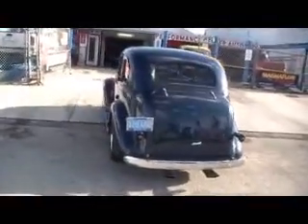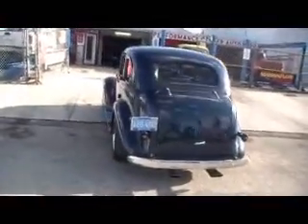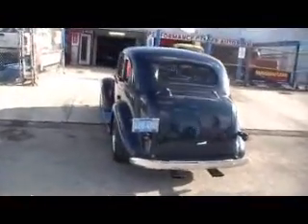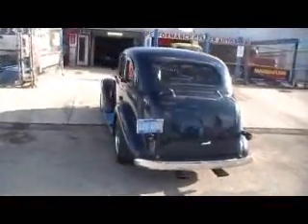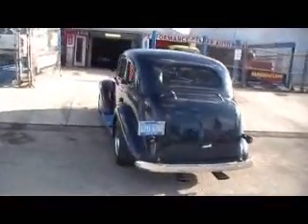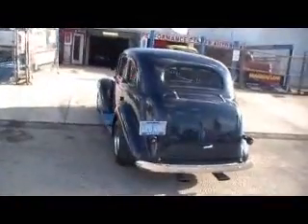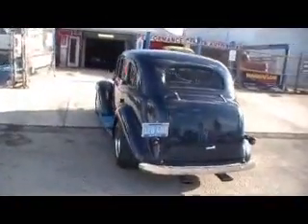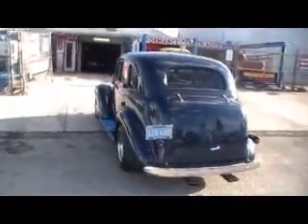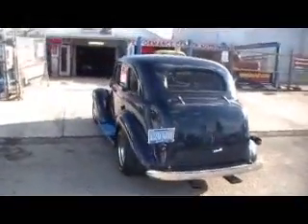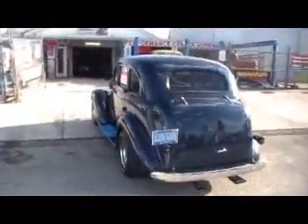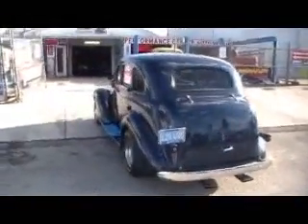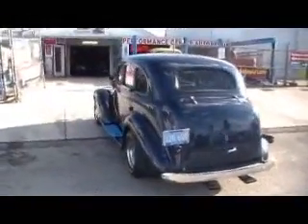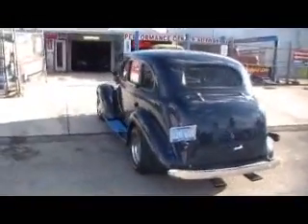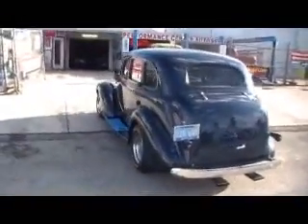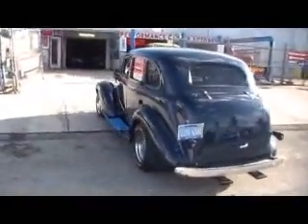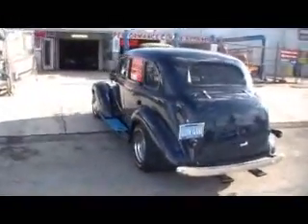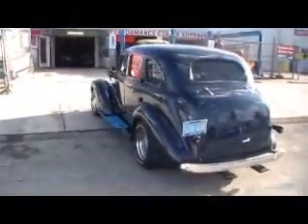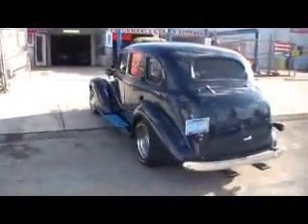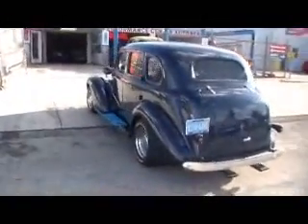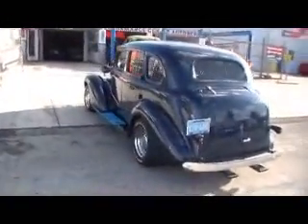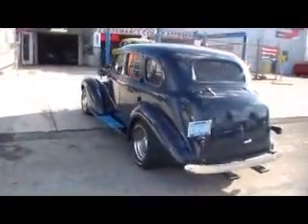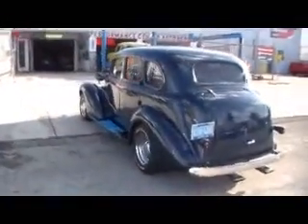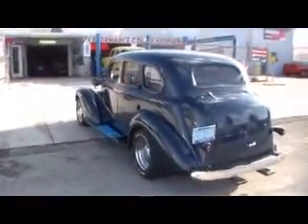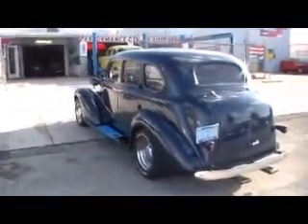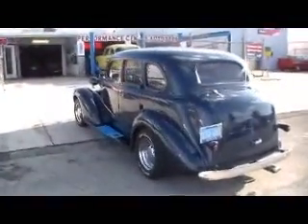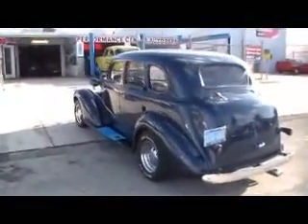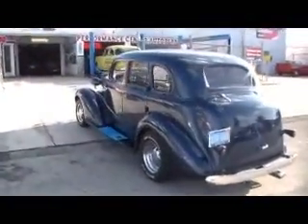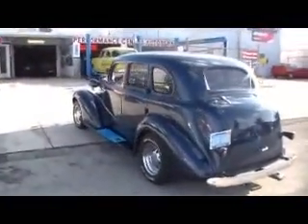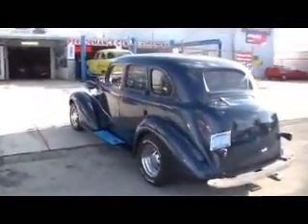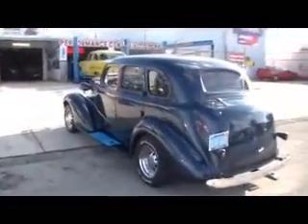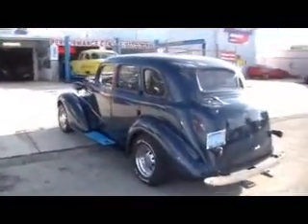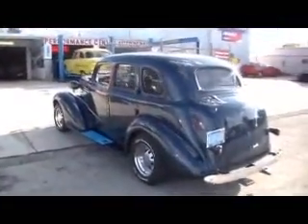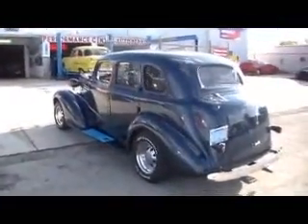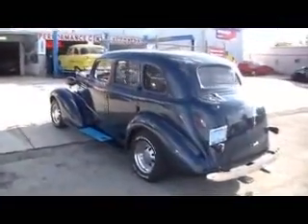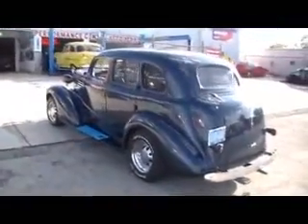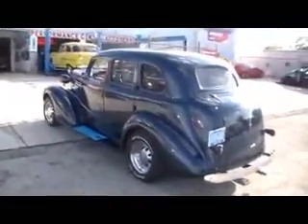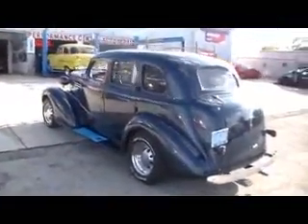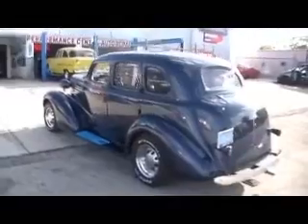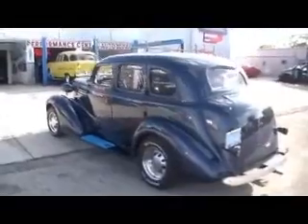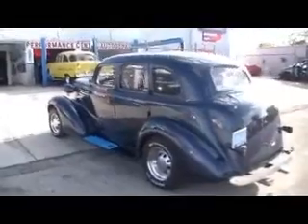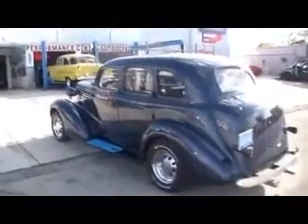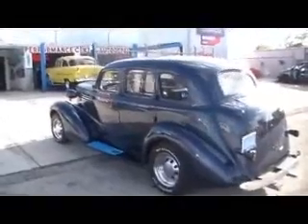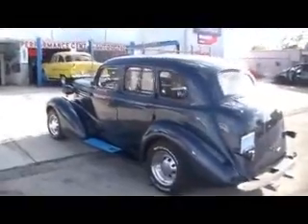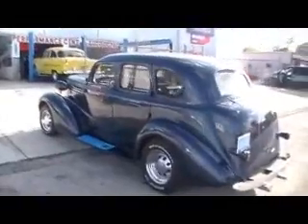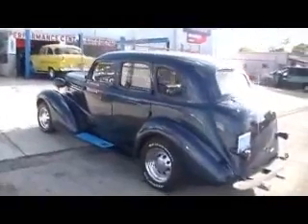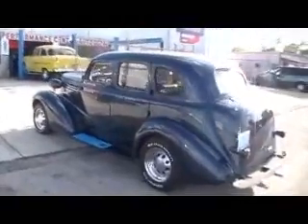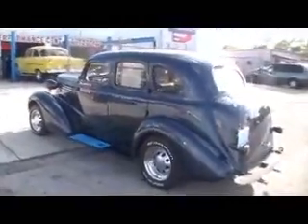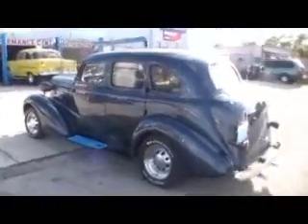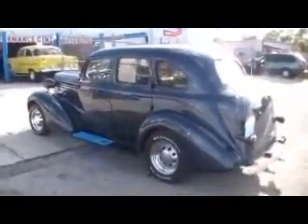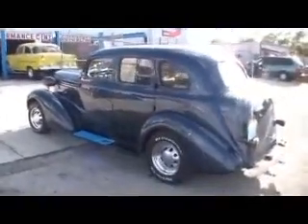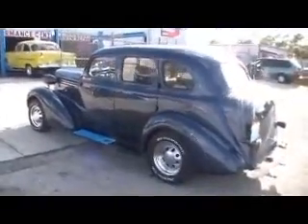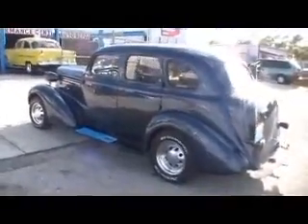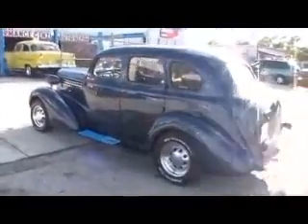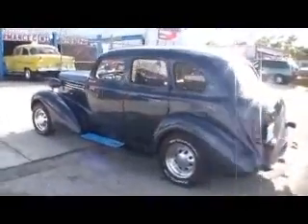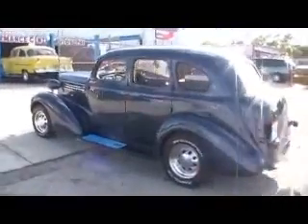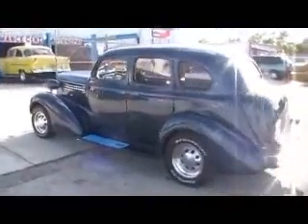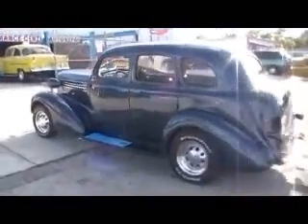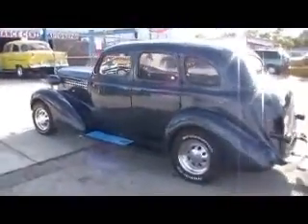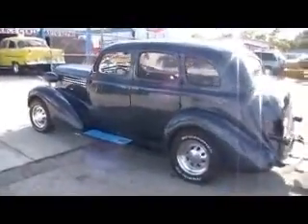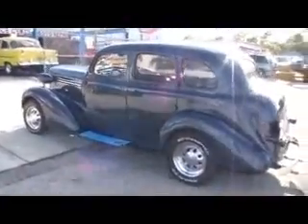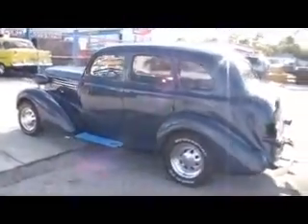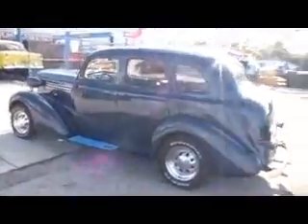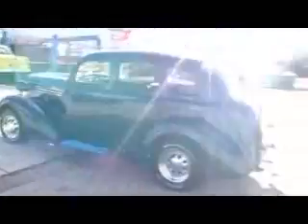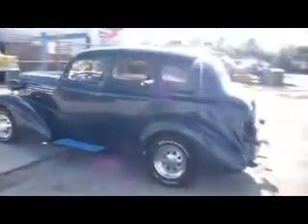Smoothed out, not overbuilt. Custom pinstriping. Just a very nice driver.